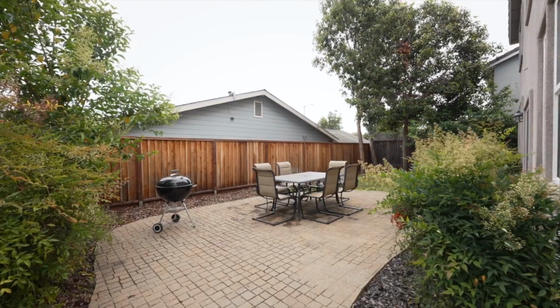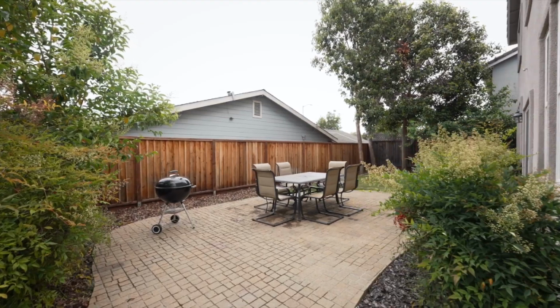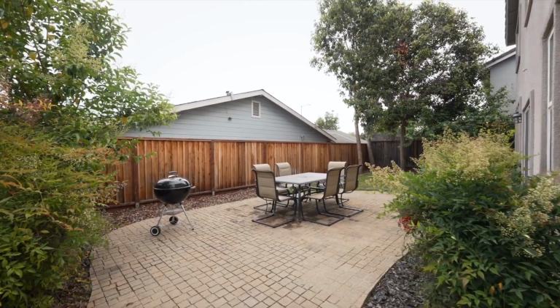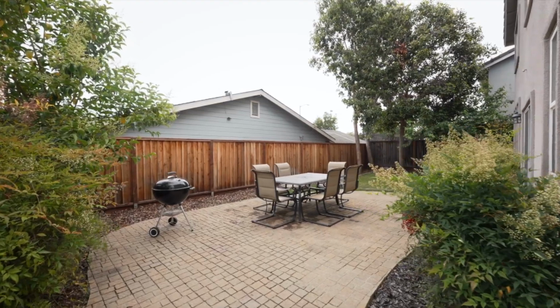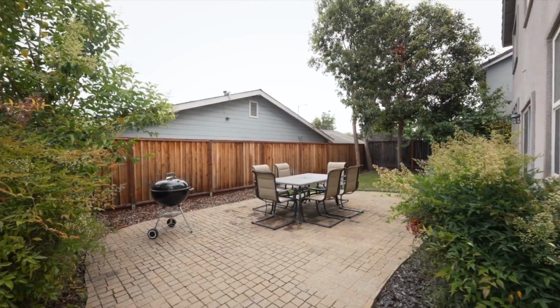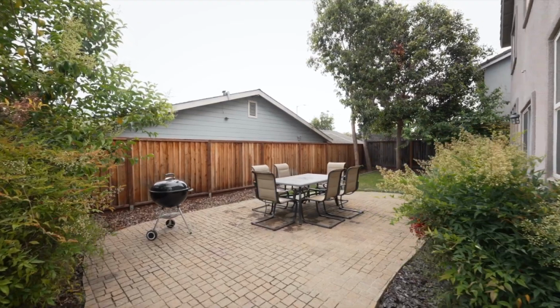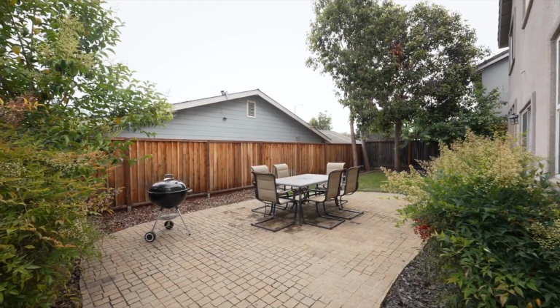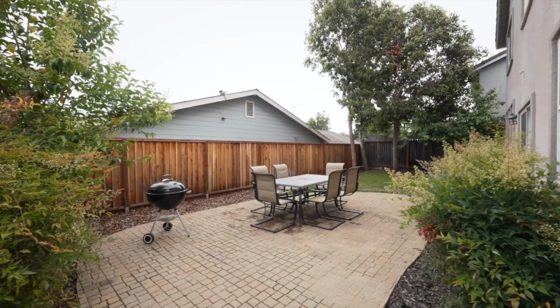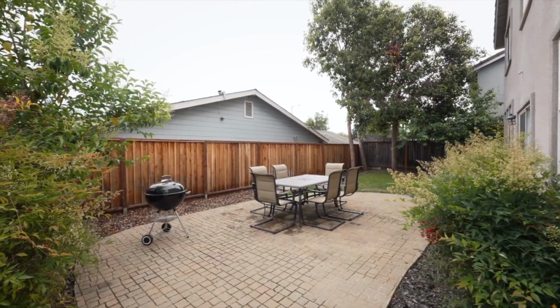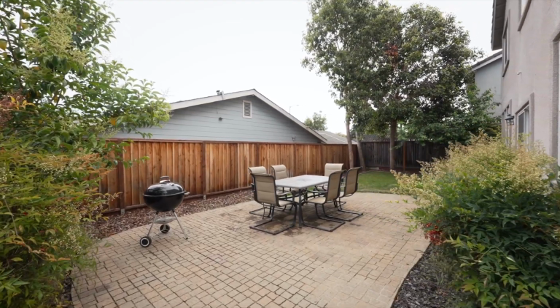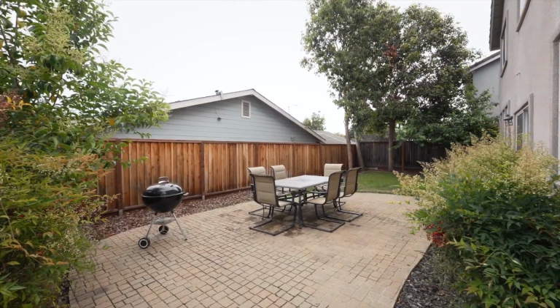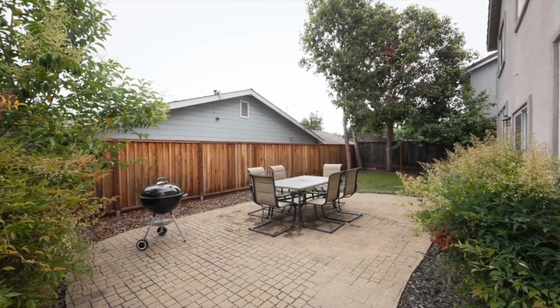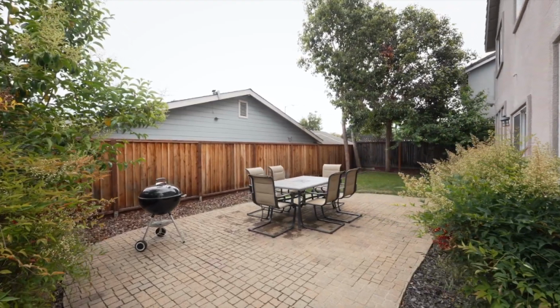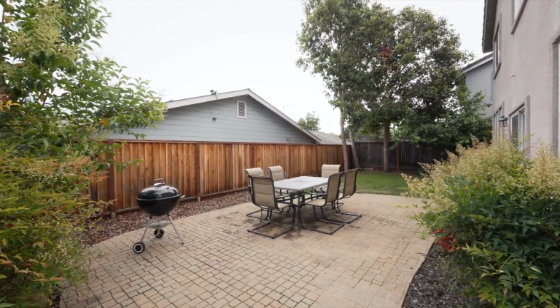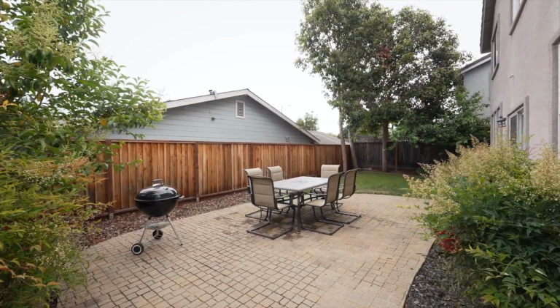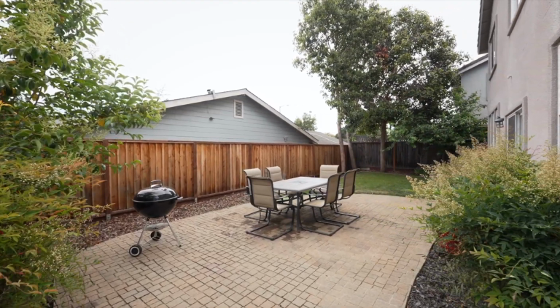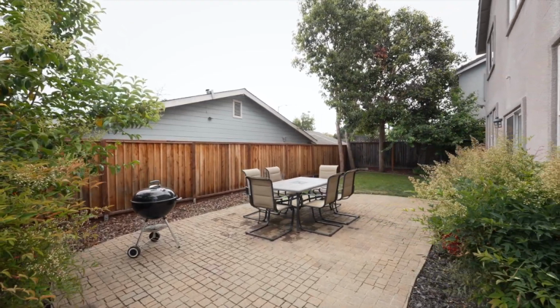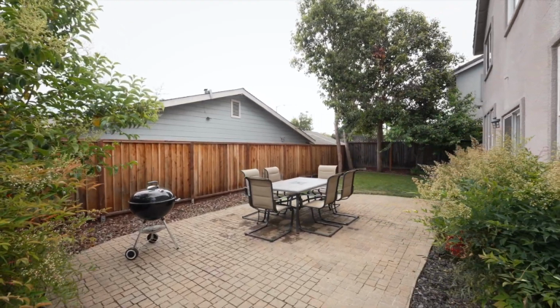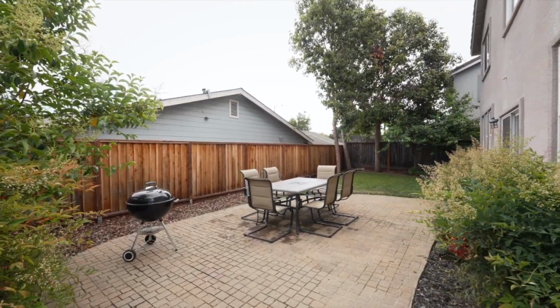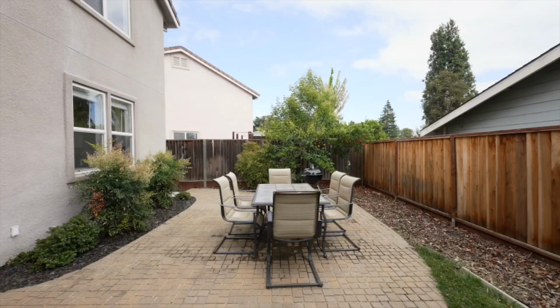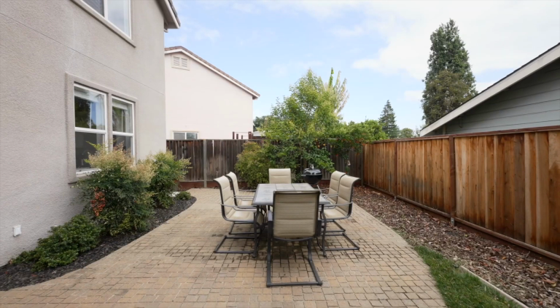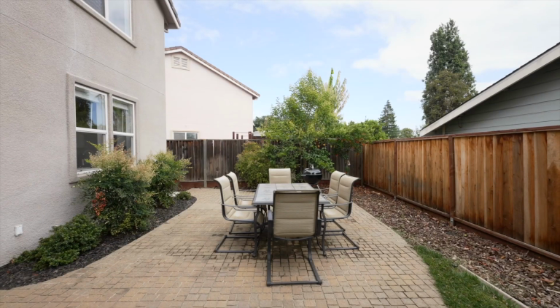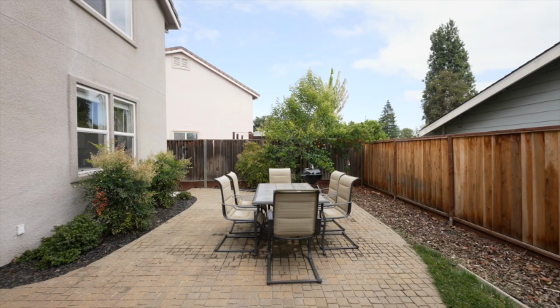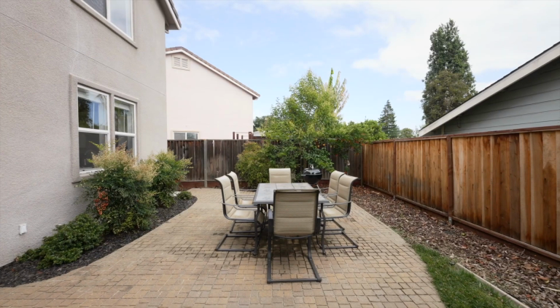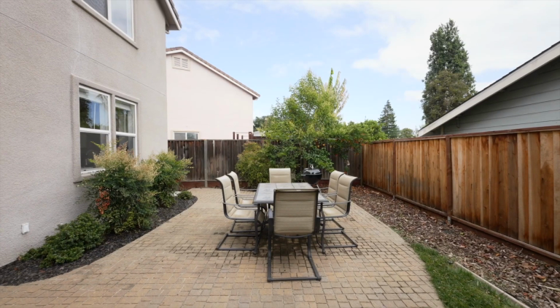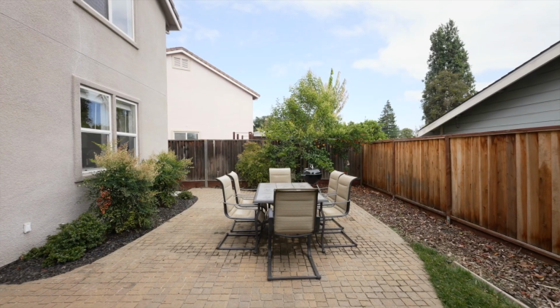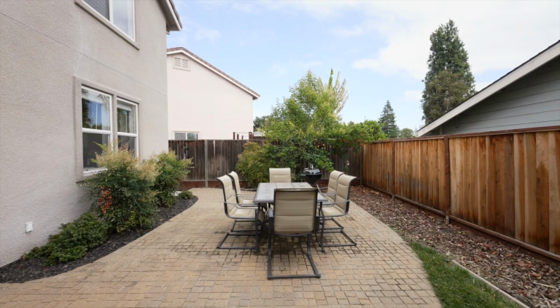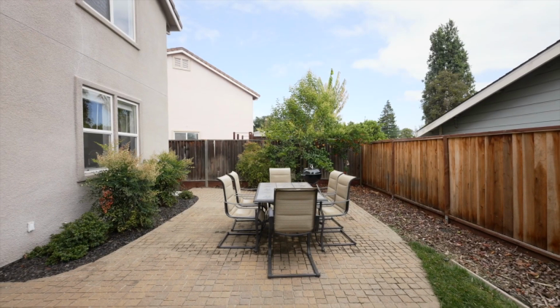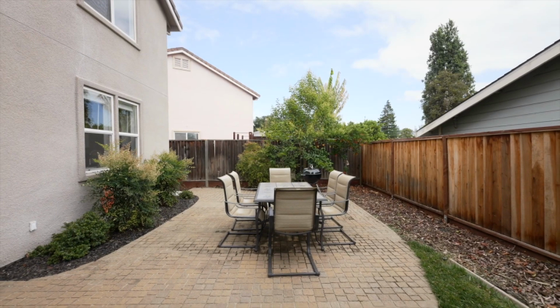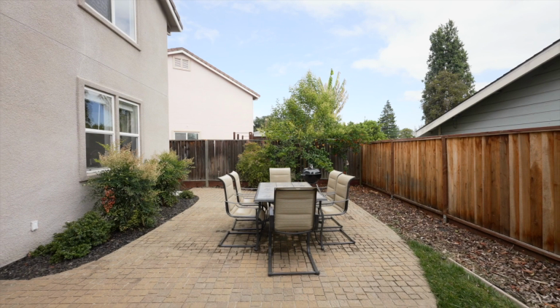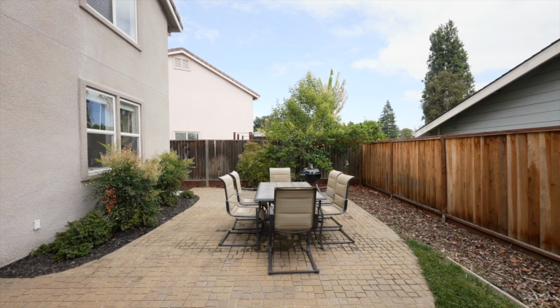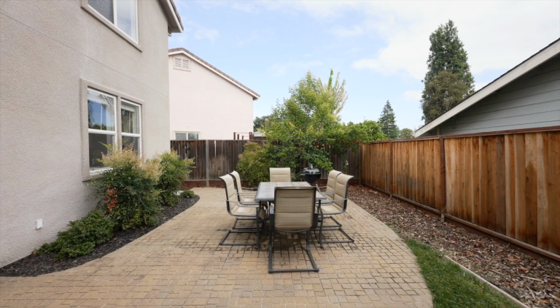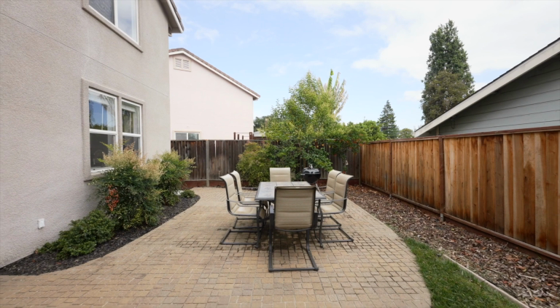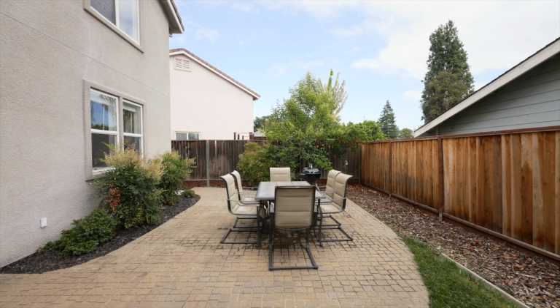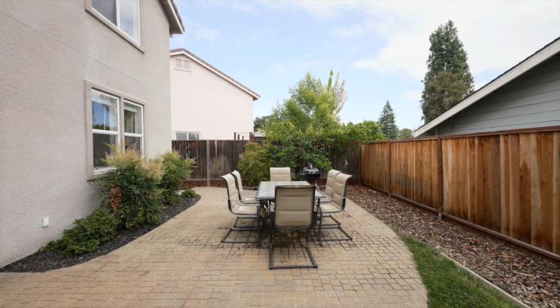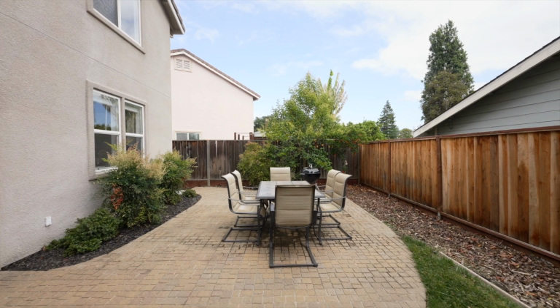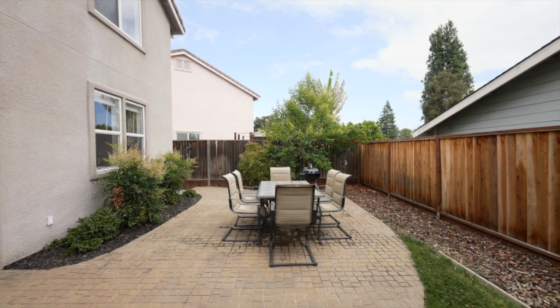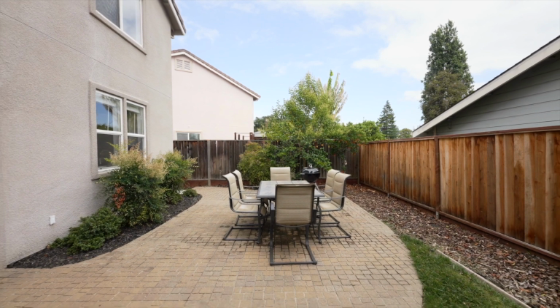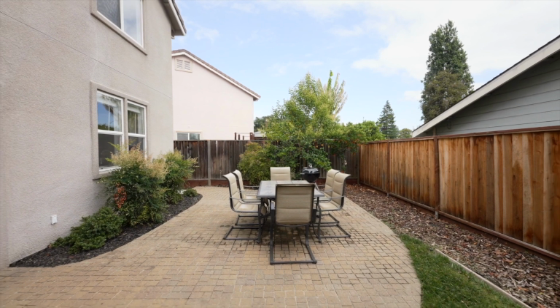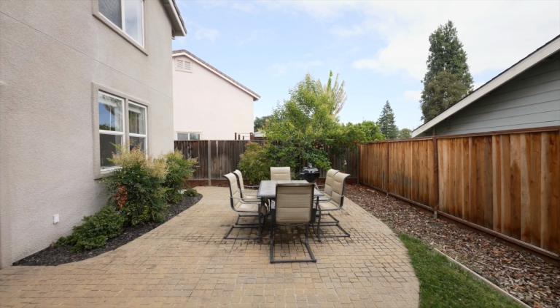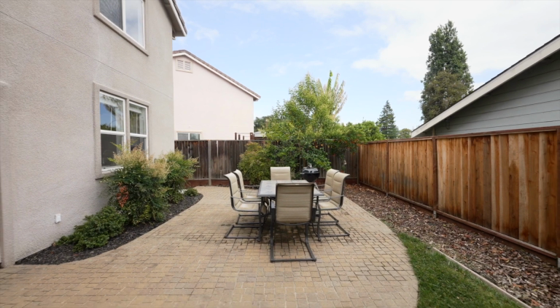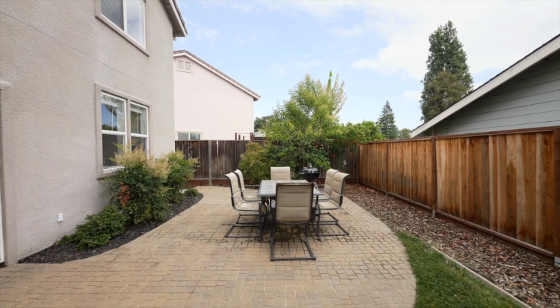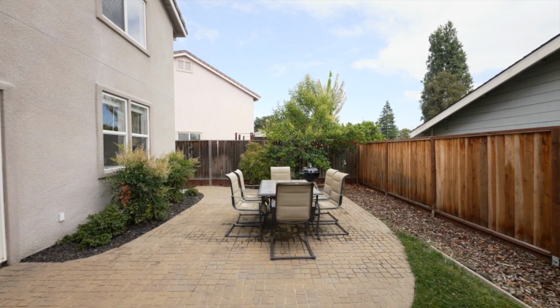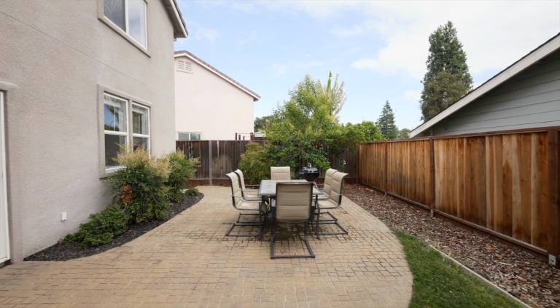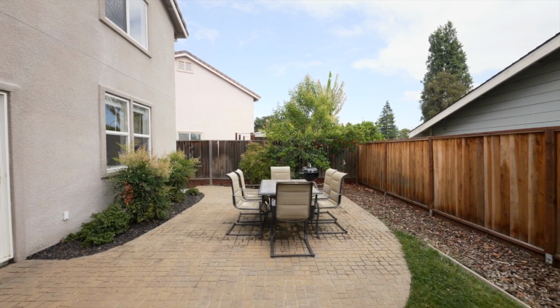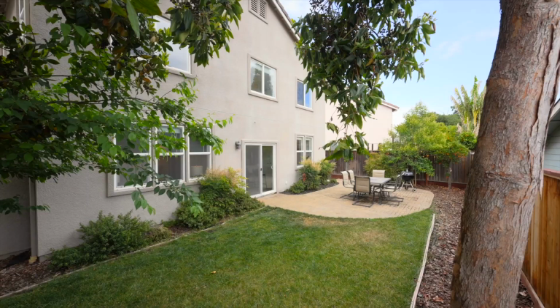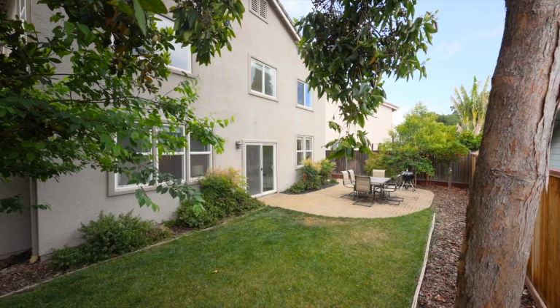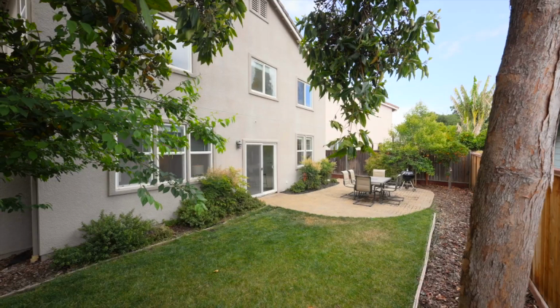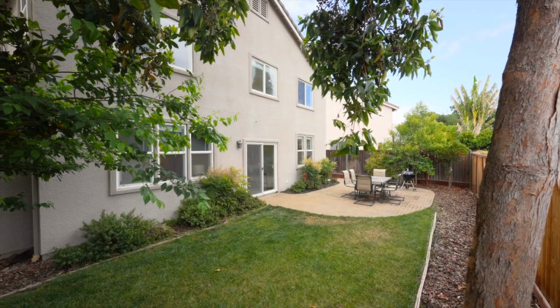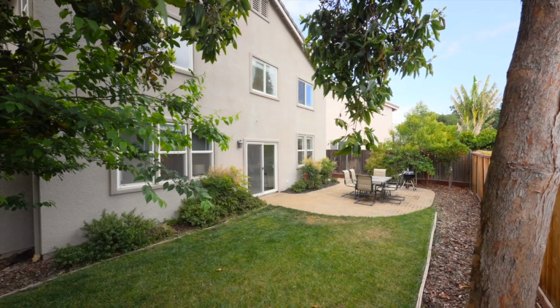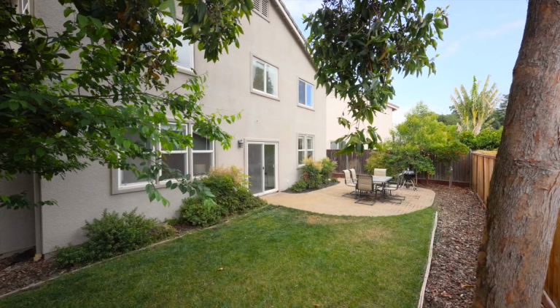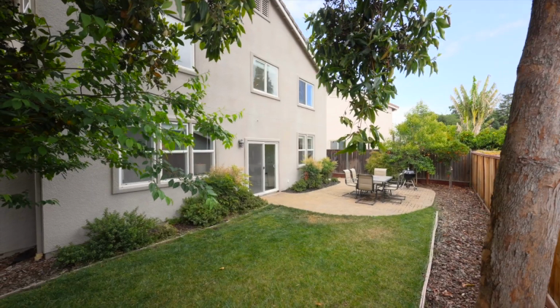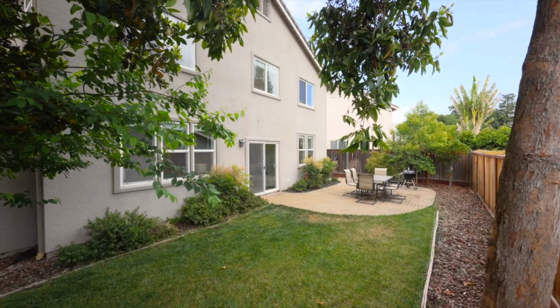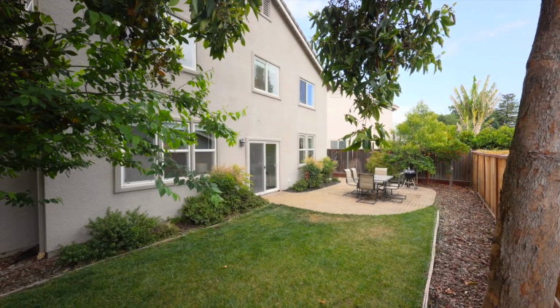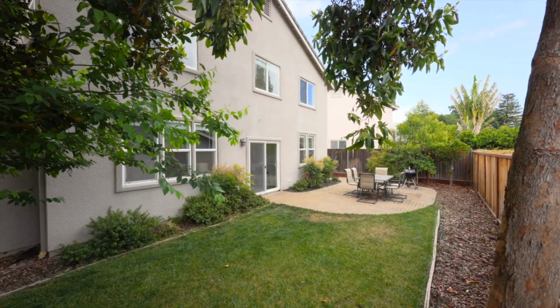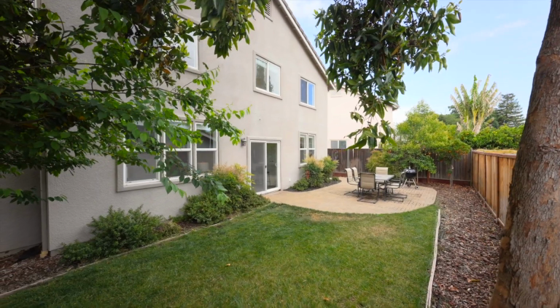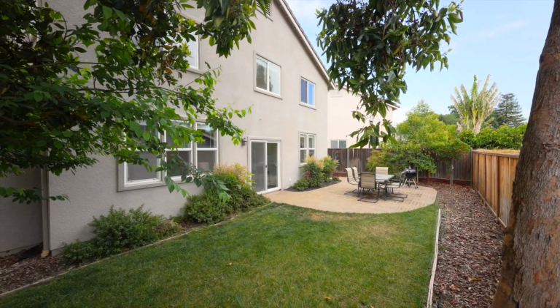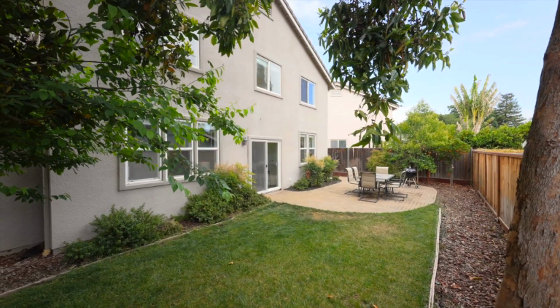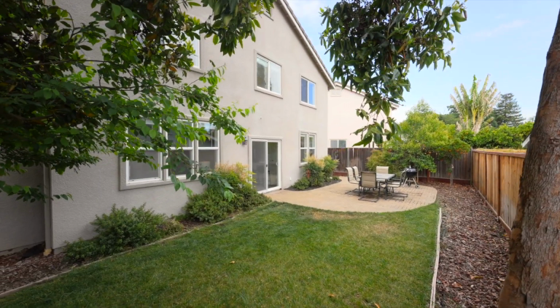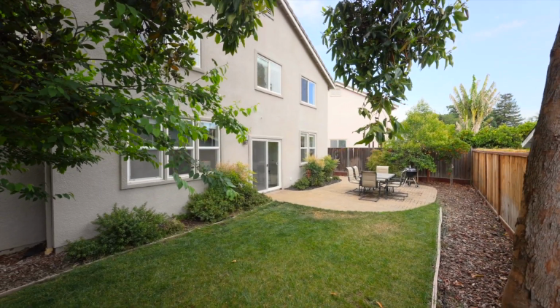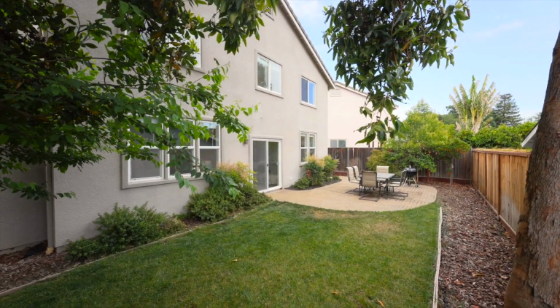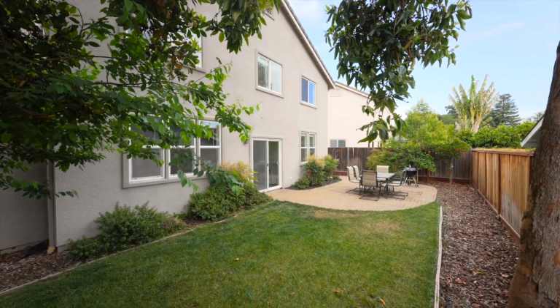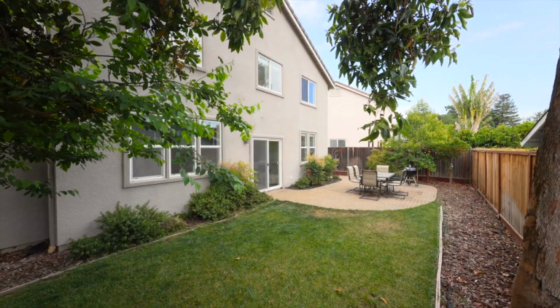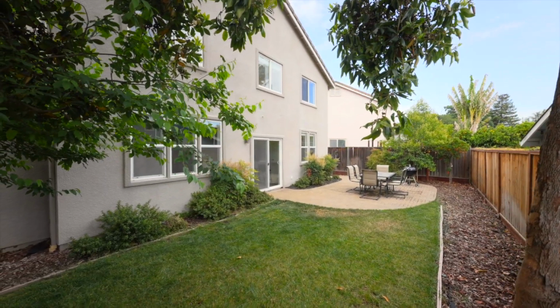This well-appointed backyard comes complete with pavers great for entertainment and a grass area for the children to play.